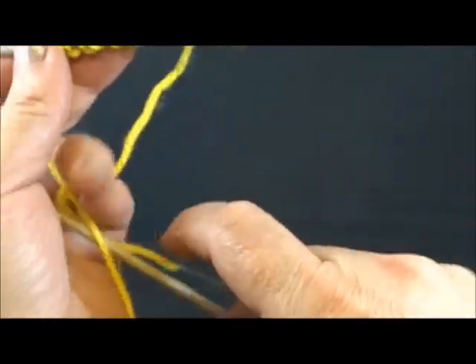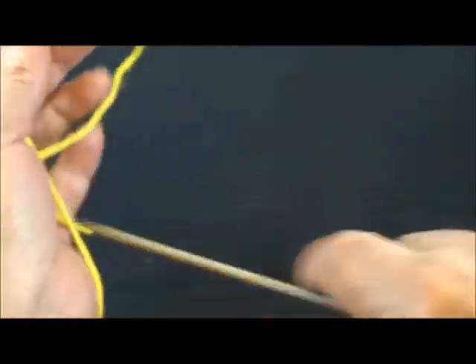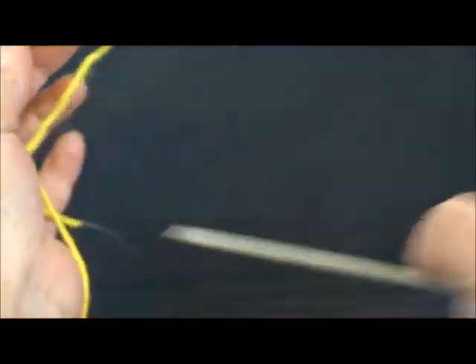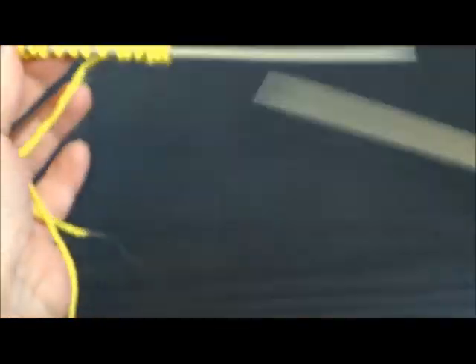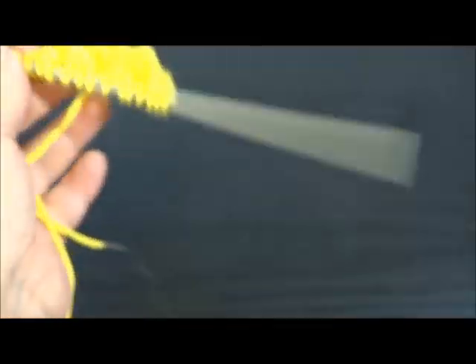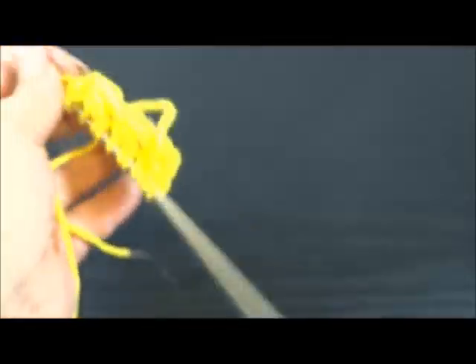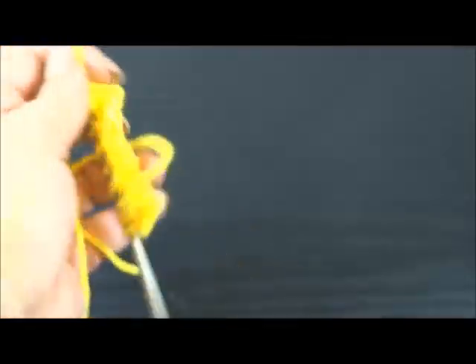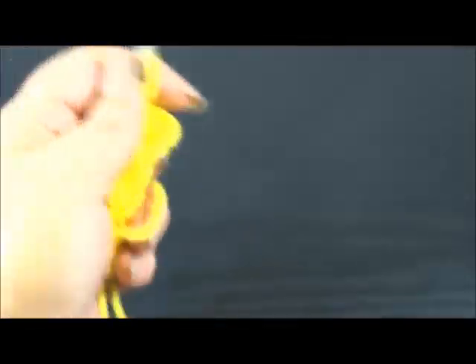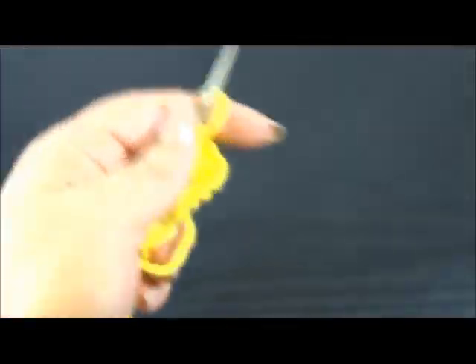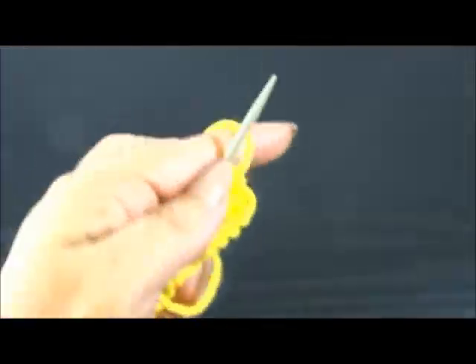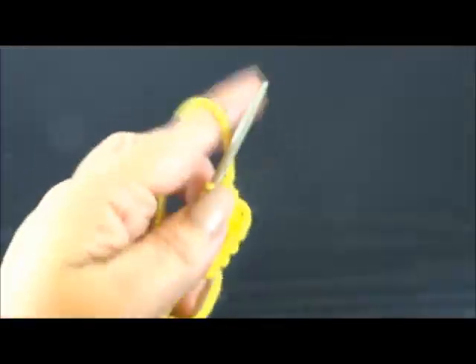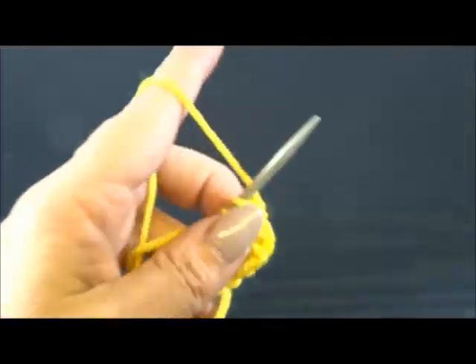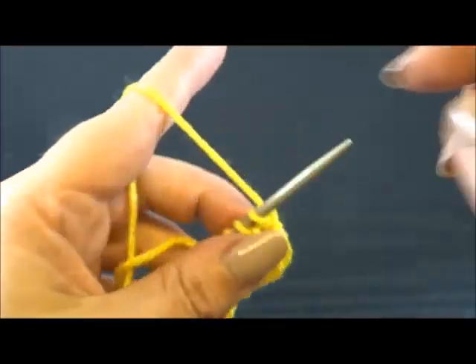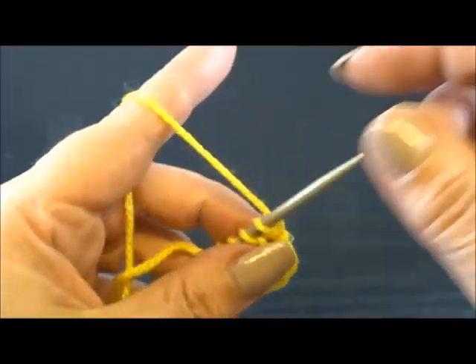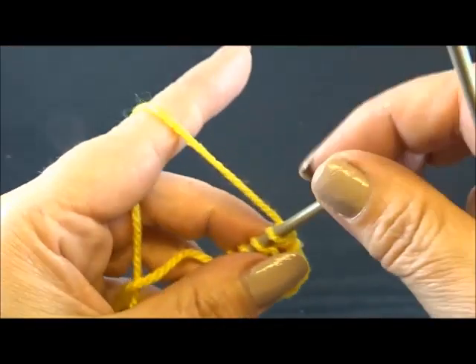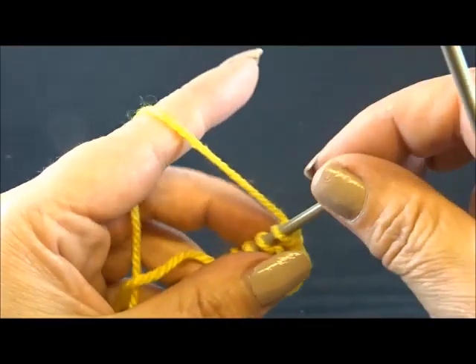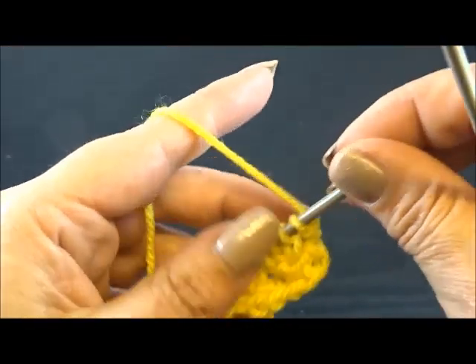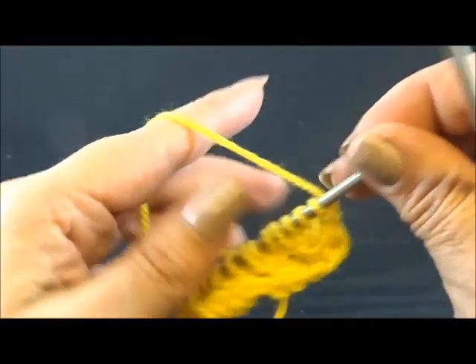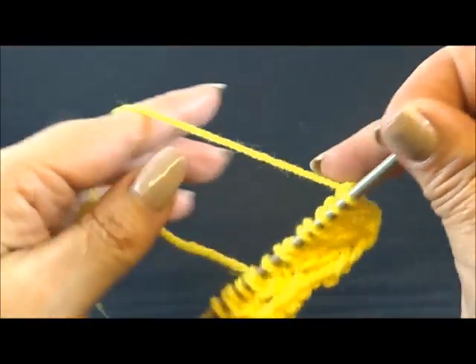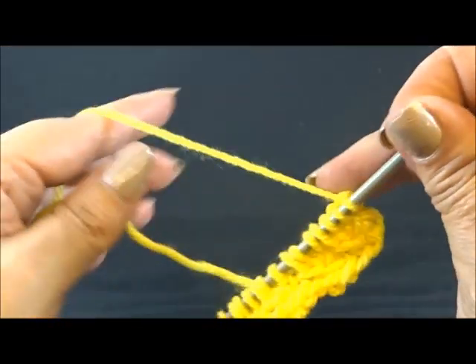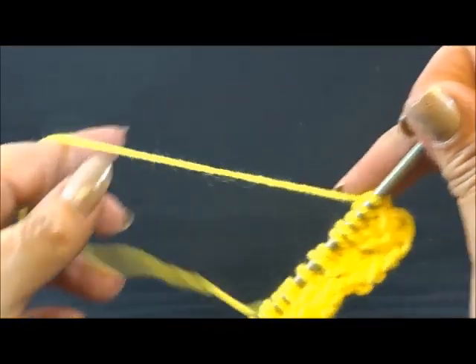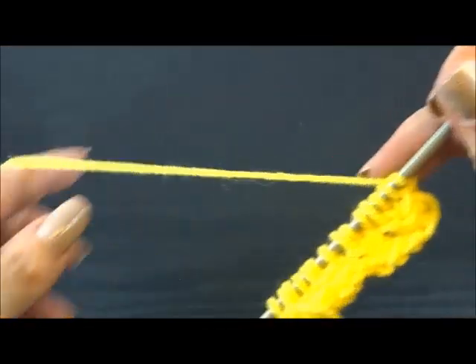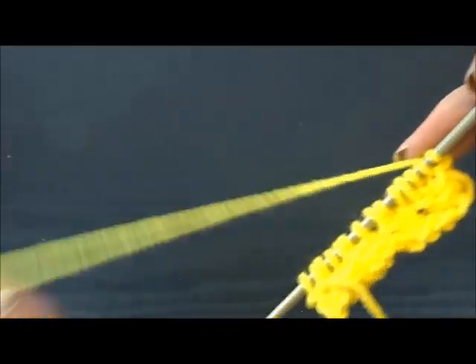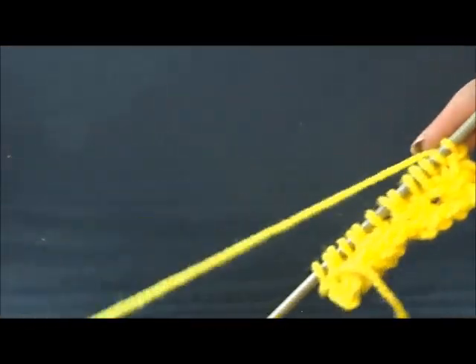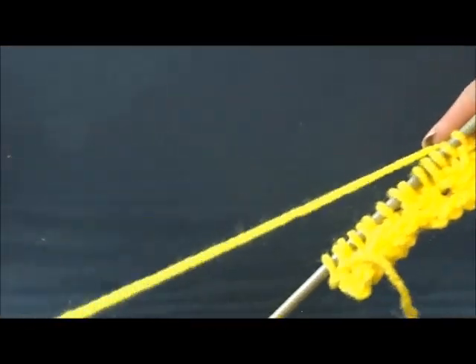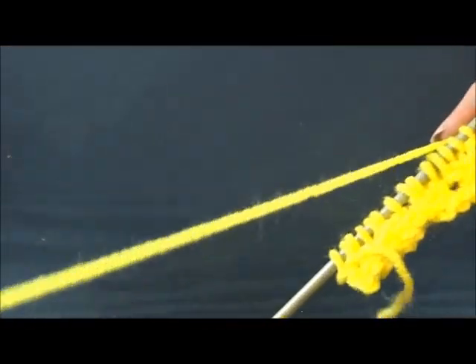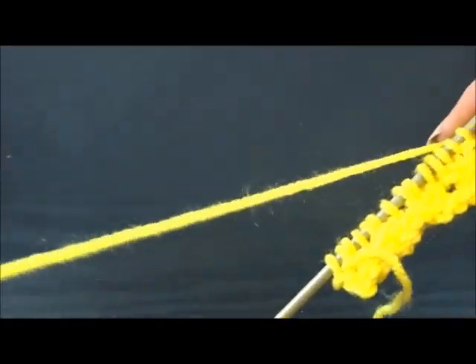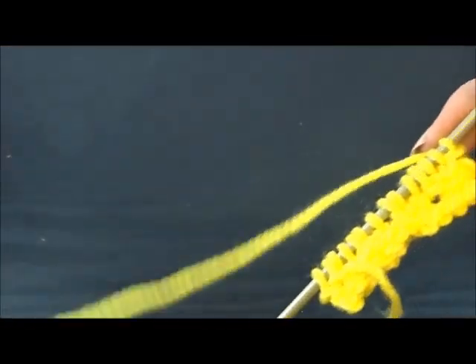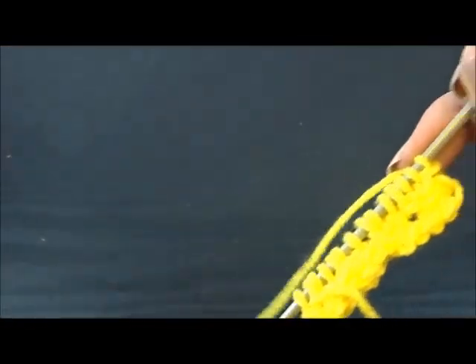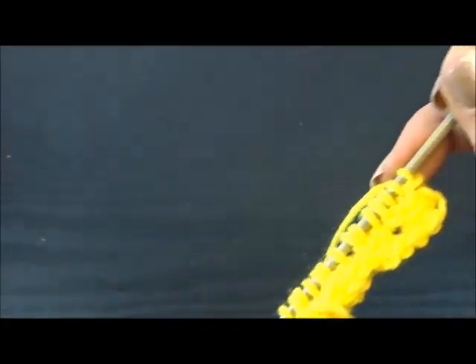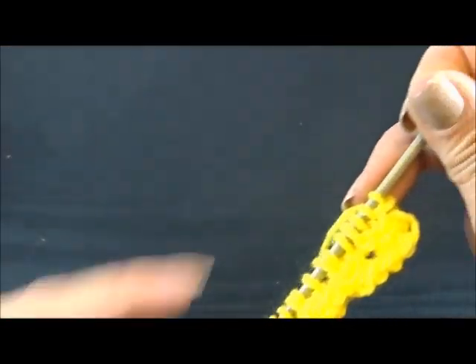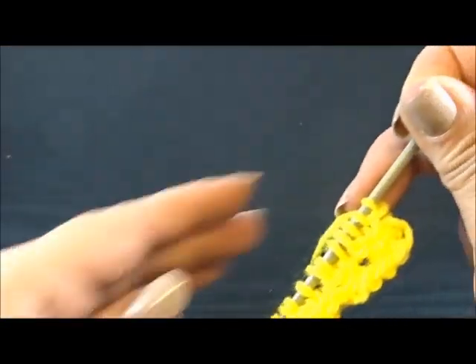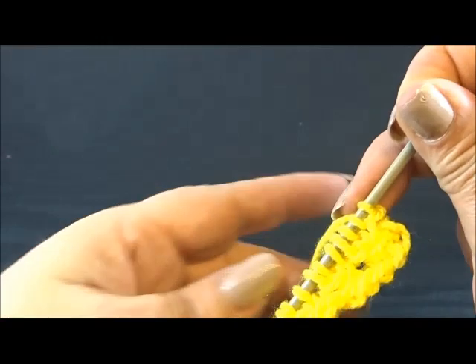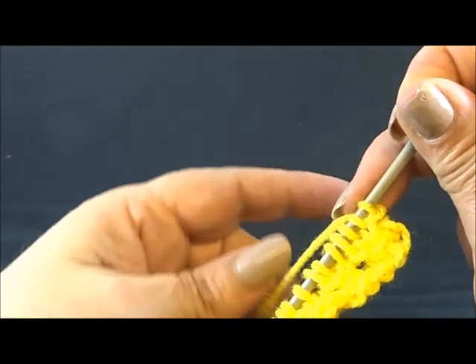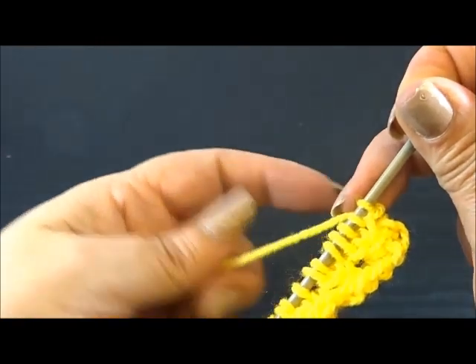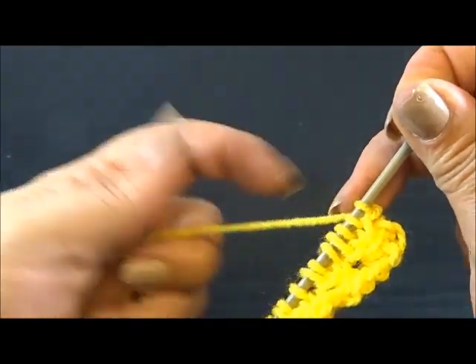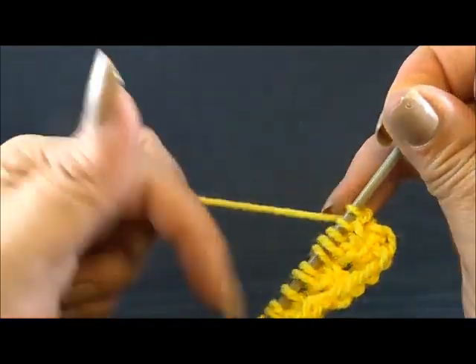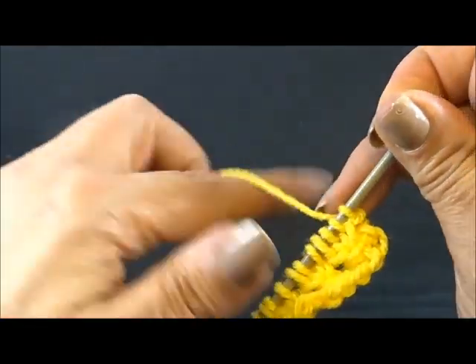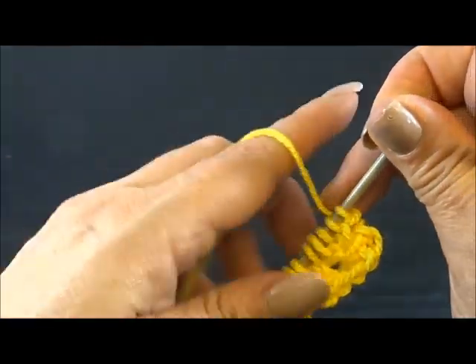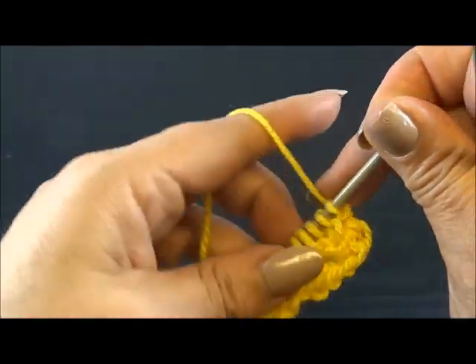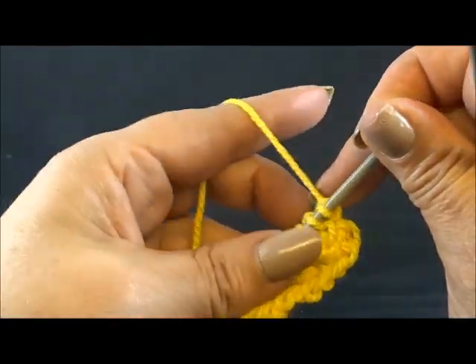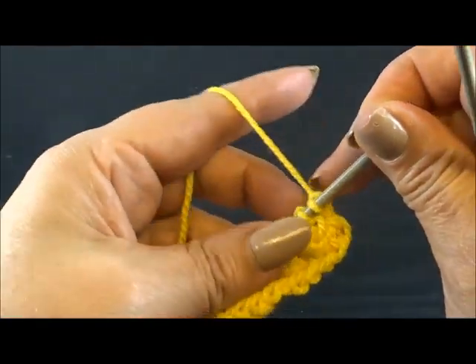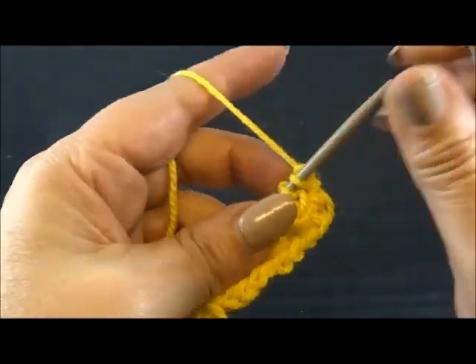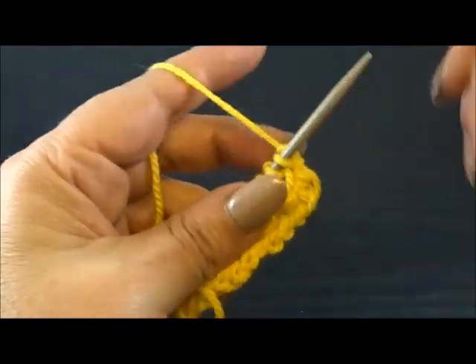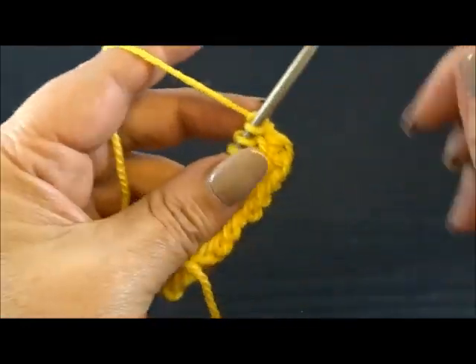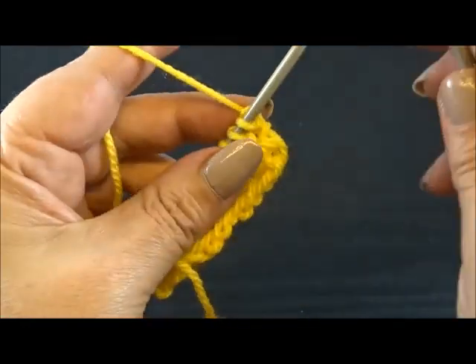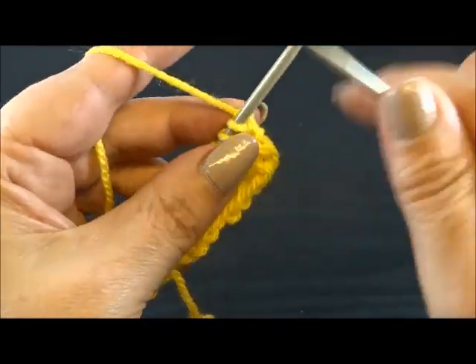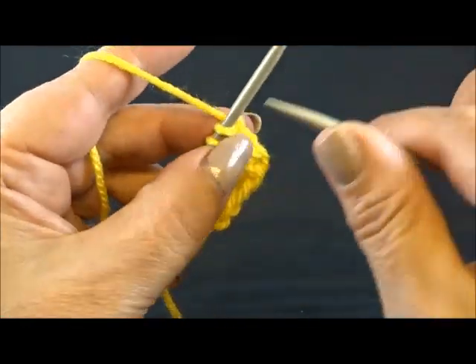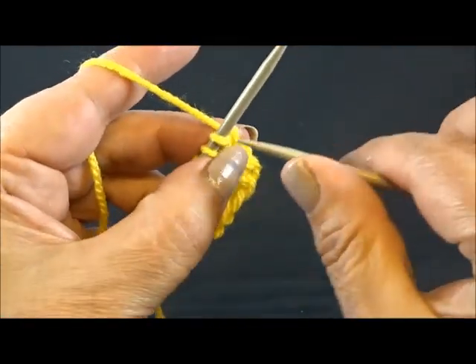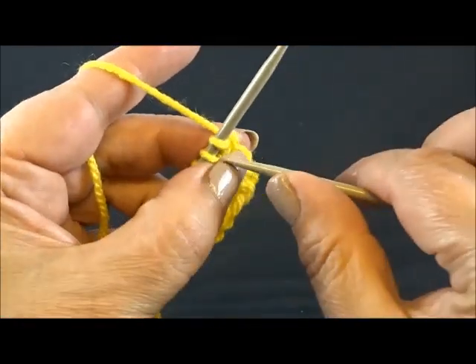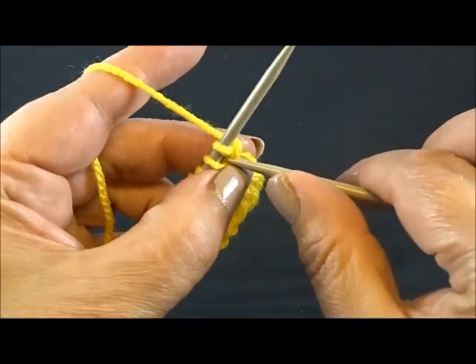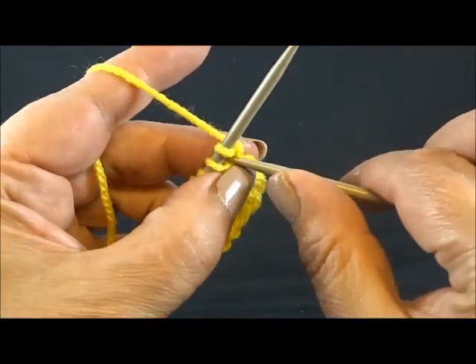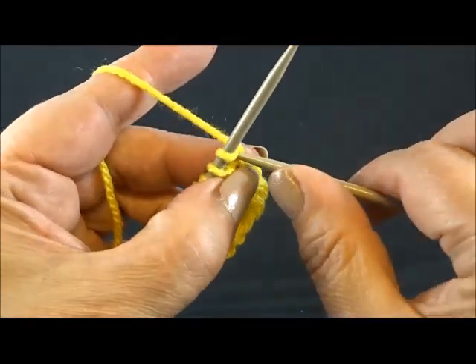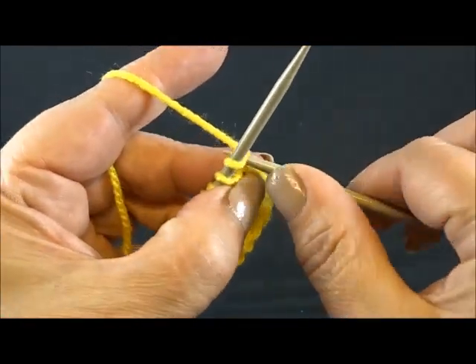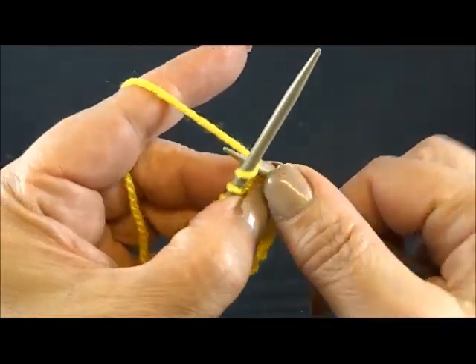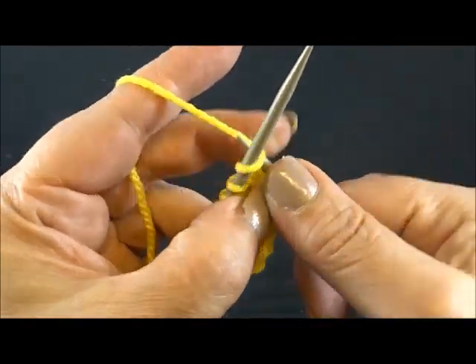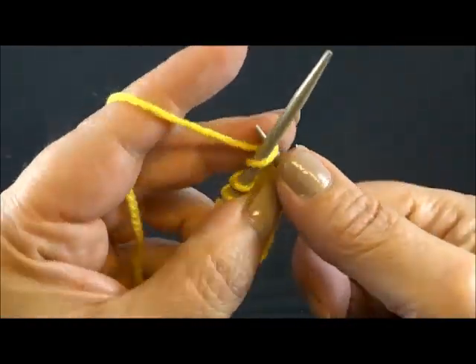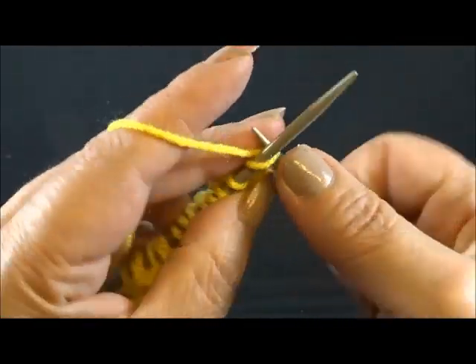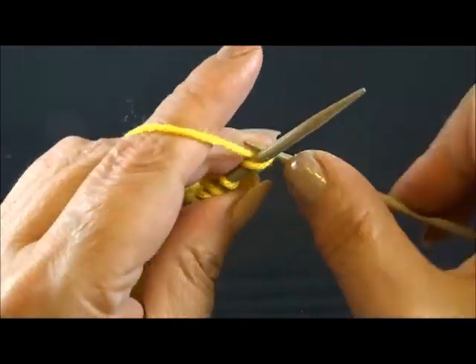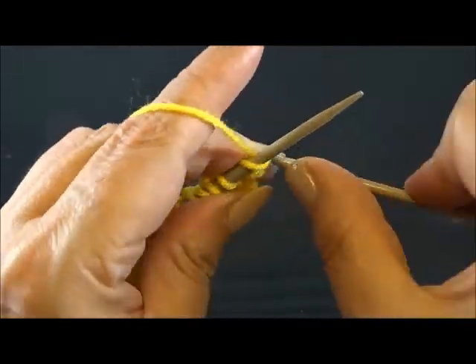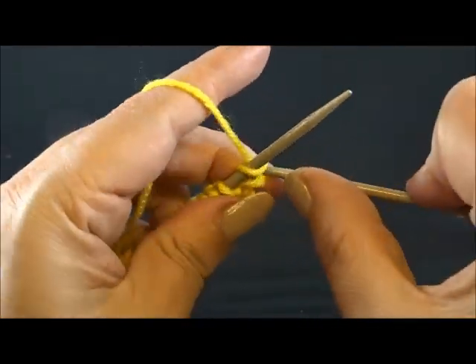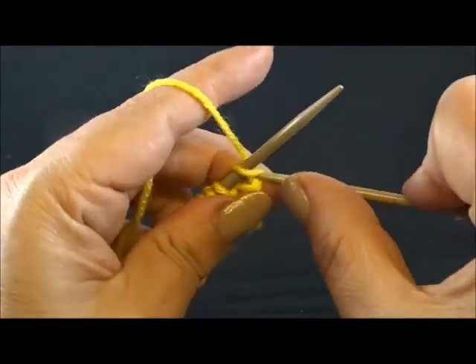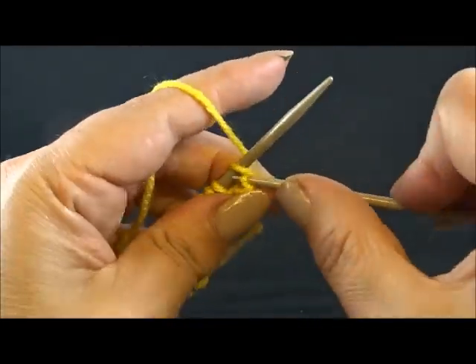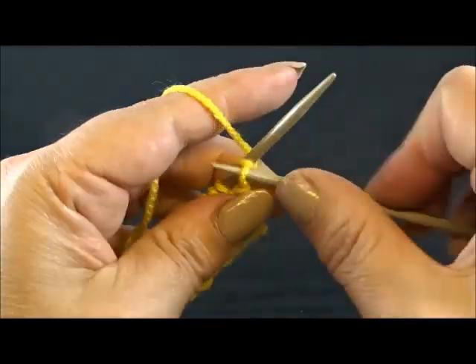Row 3. Knit all the stitches till the end of the row.